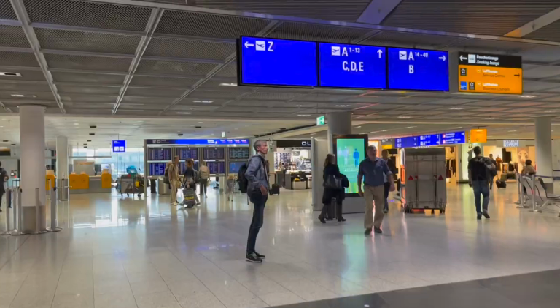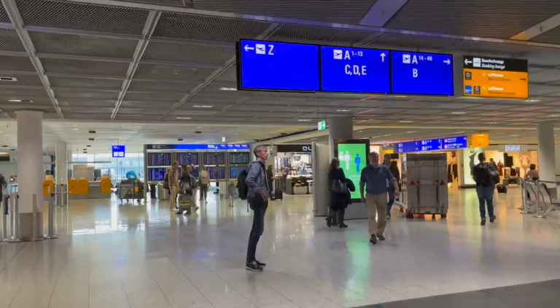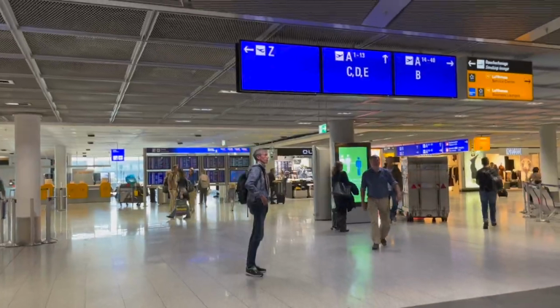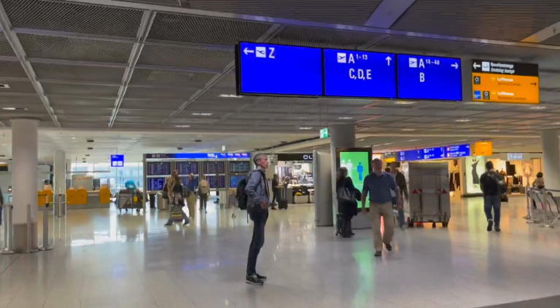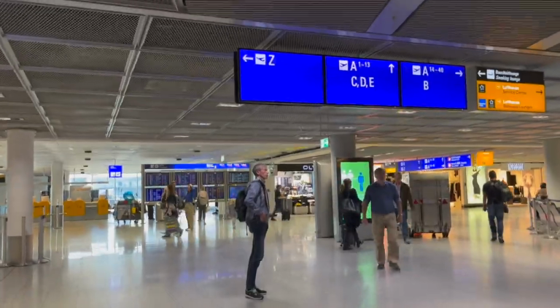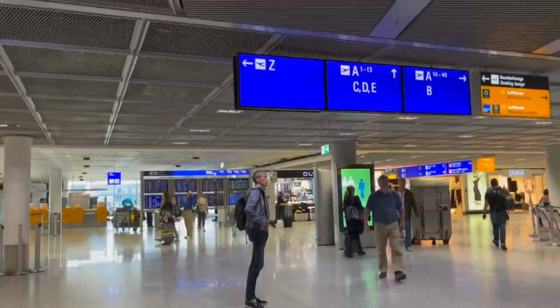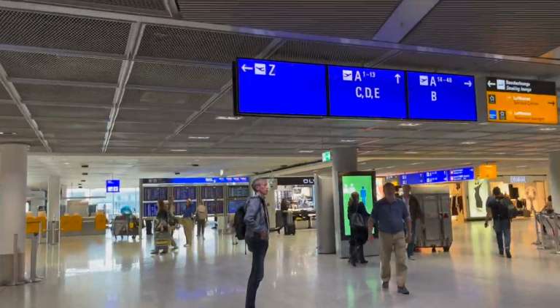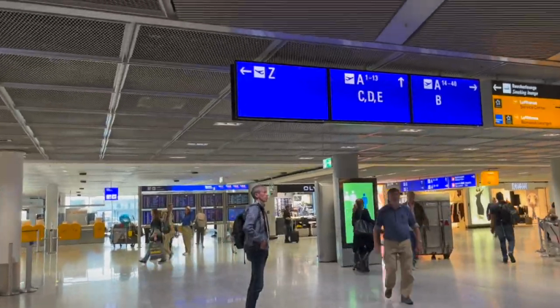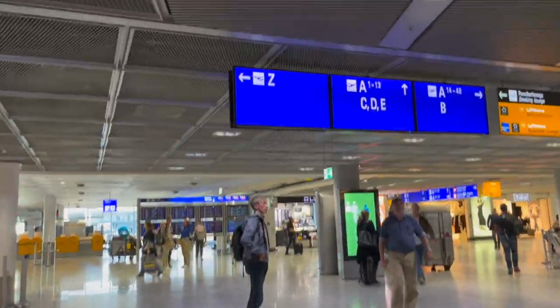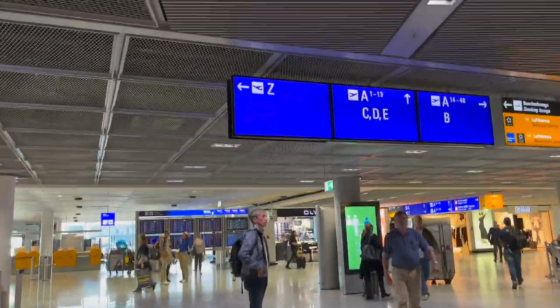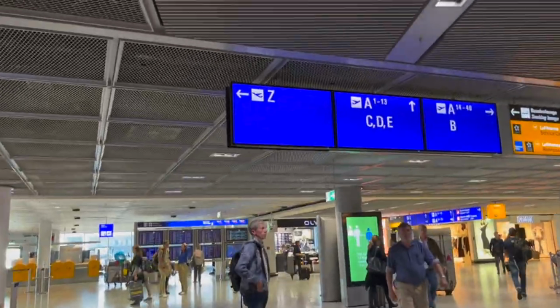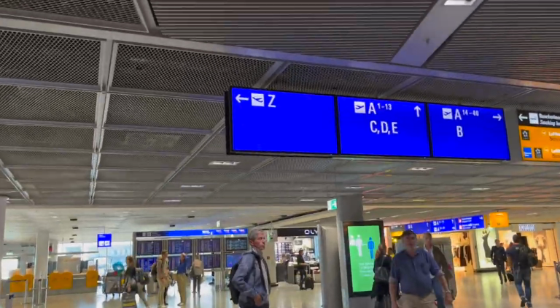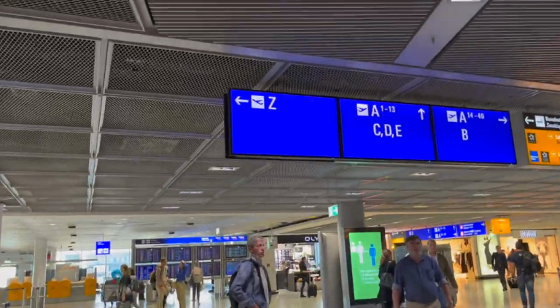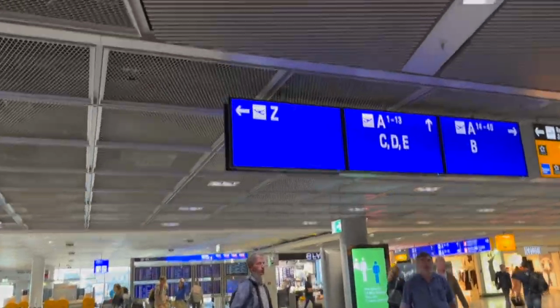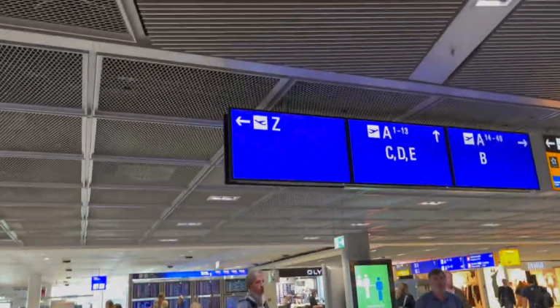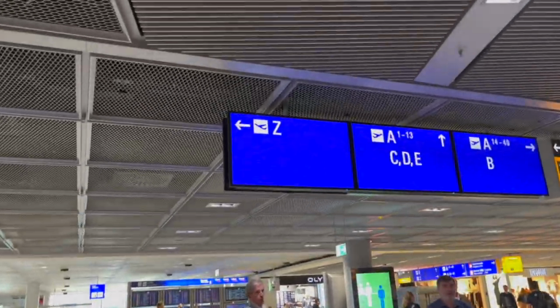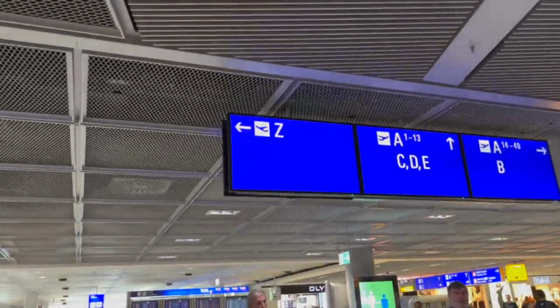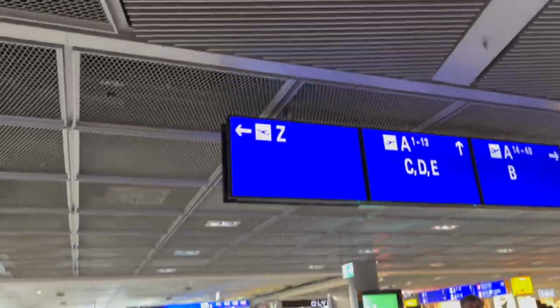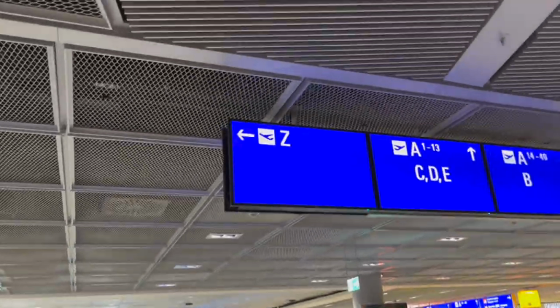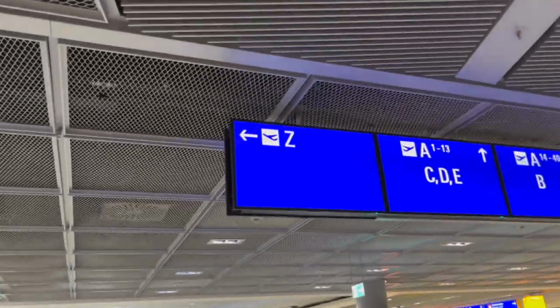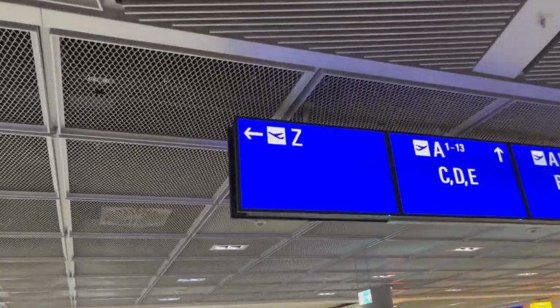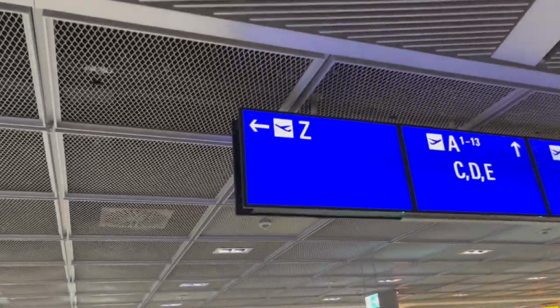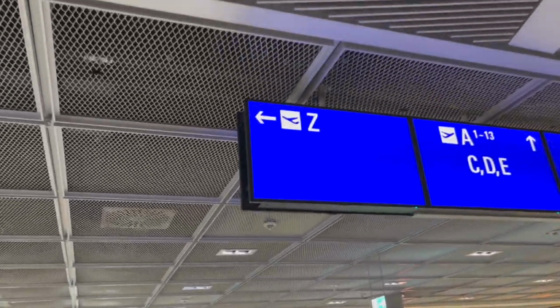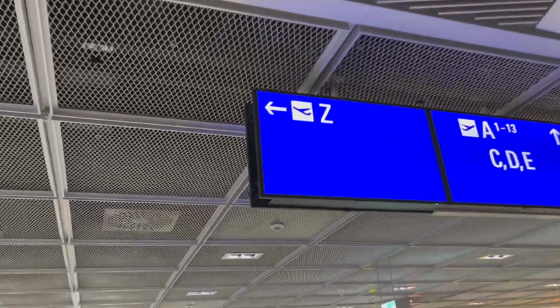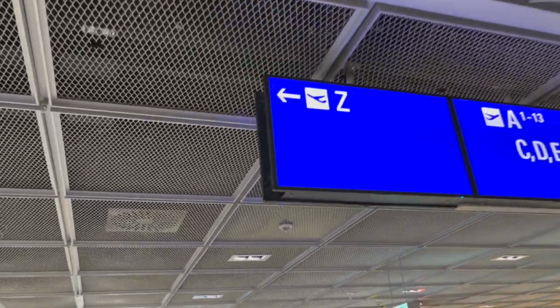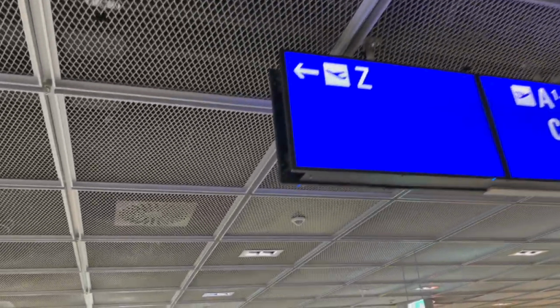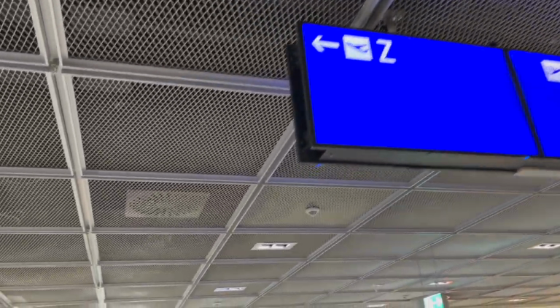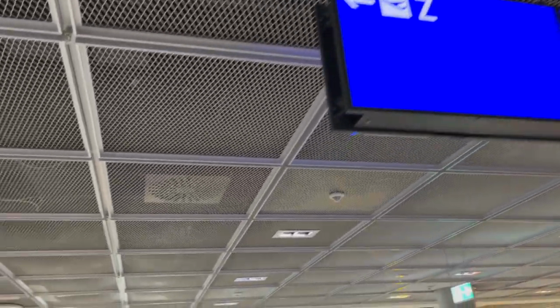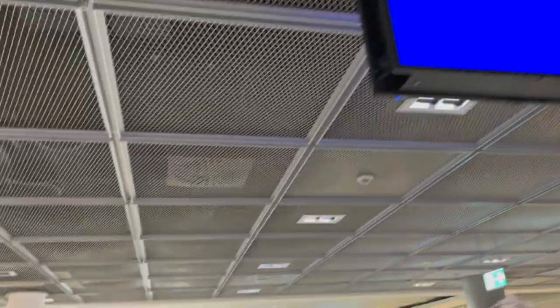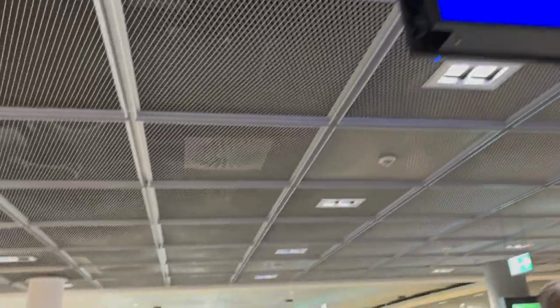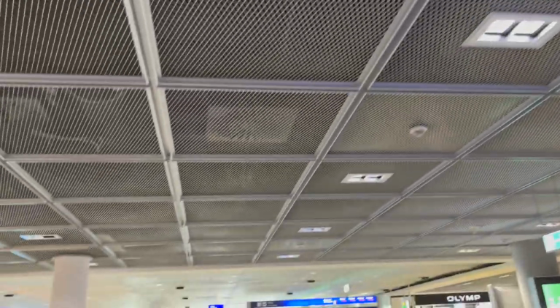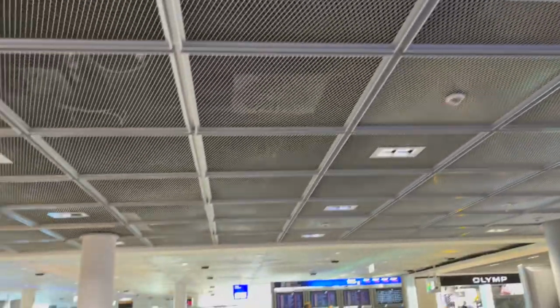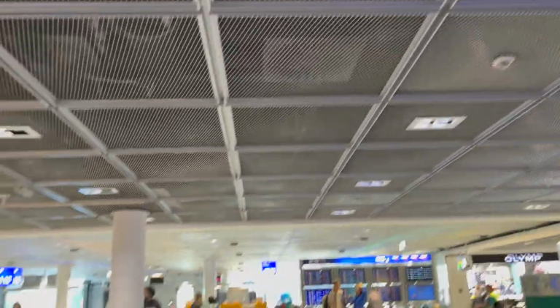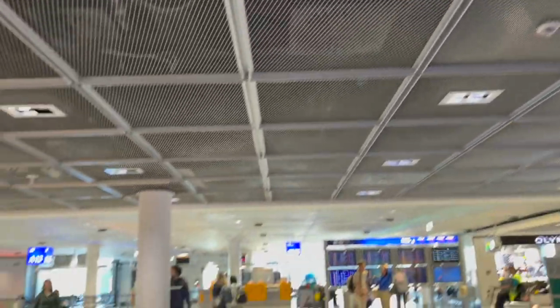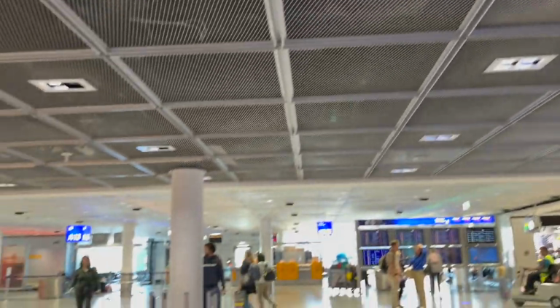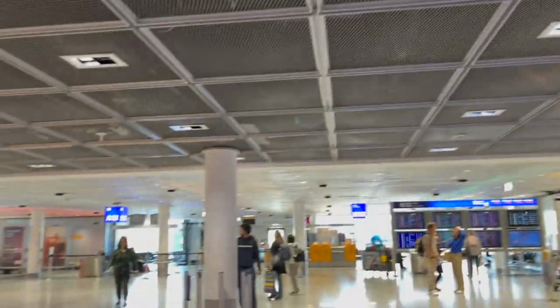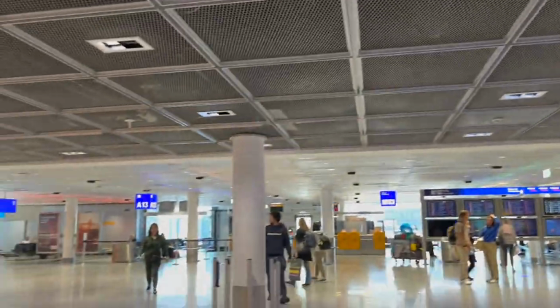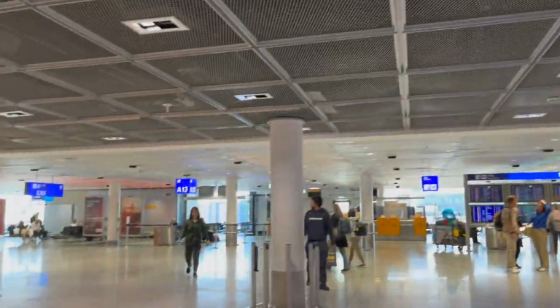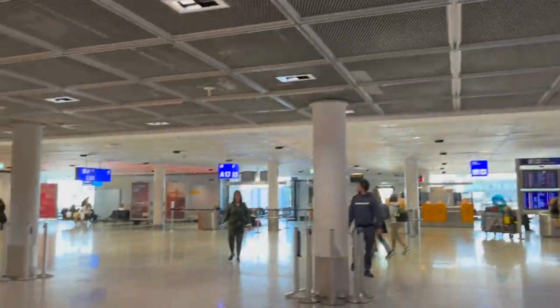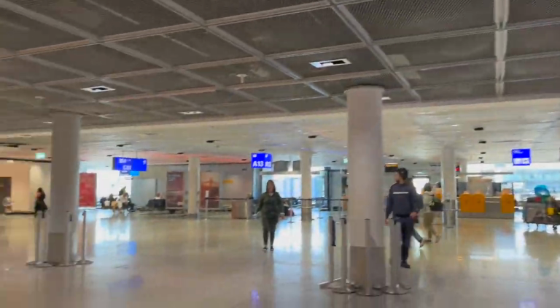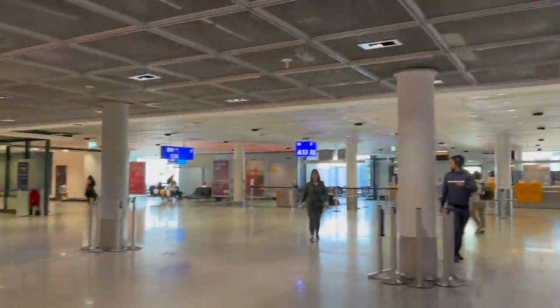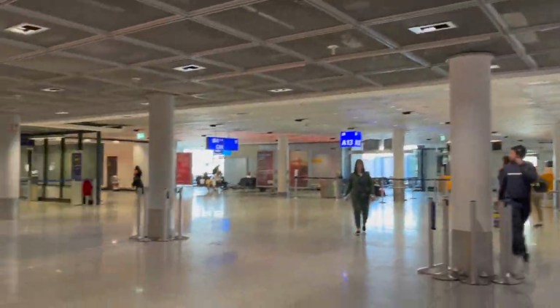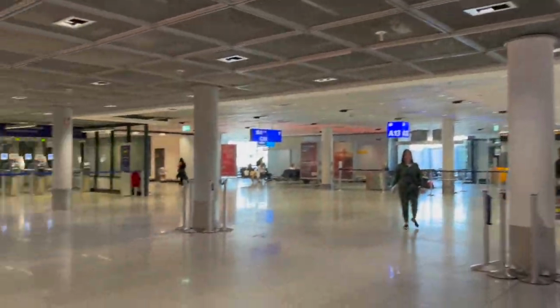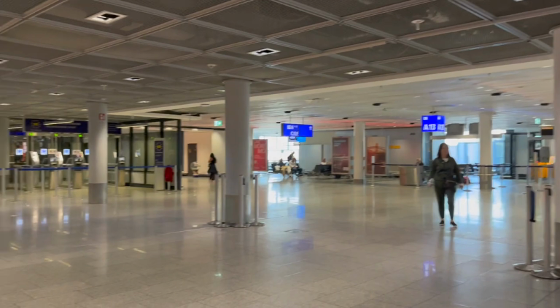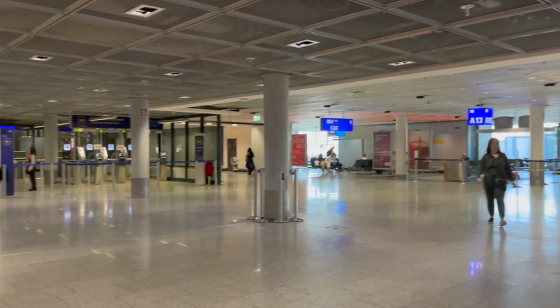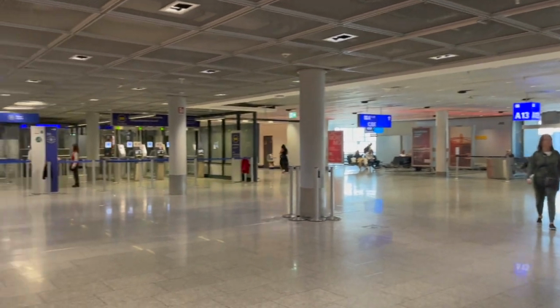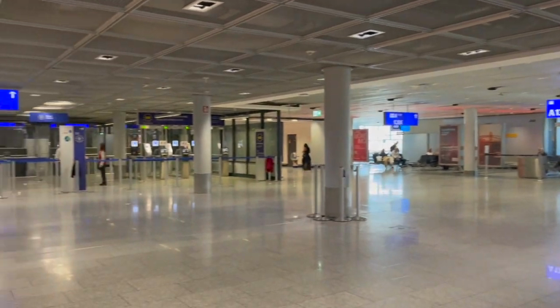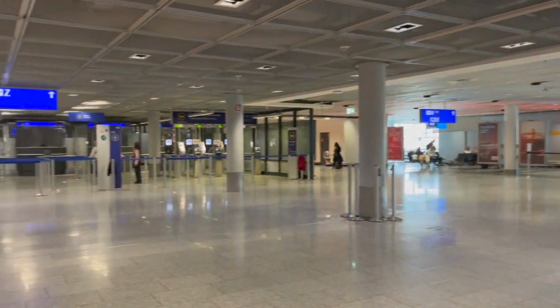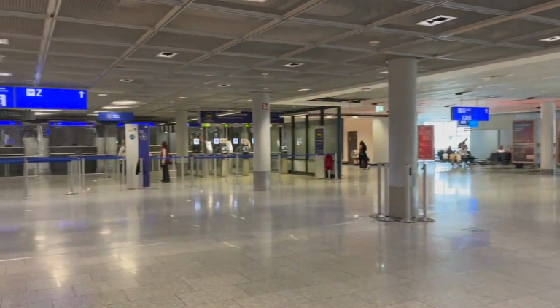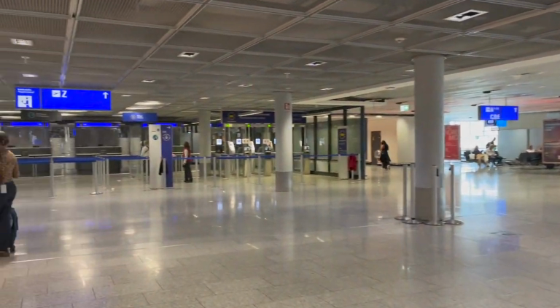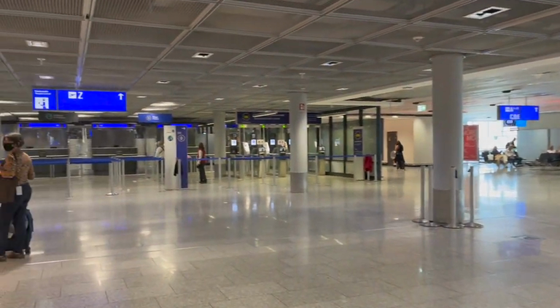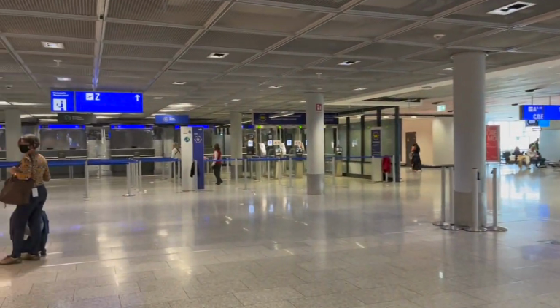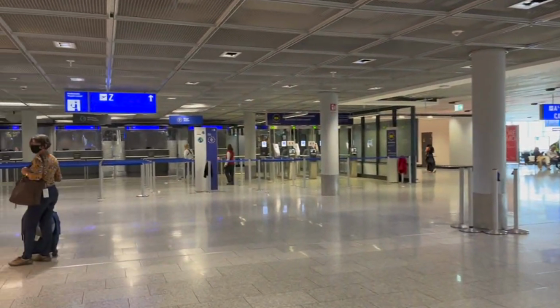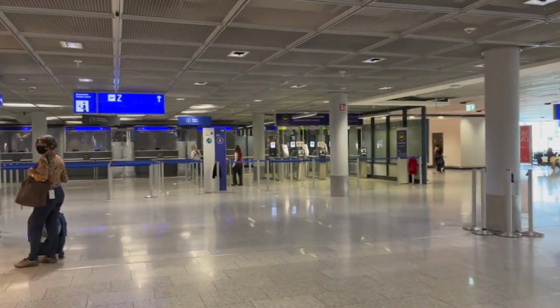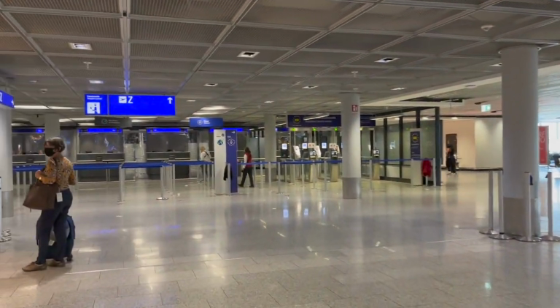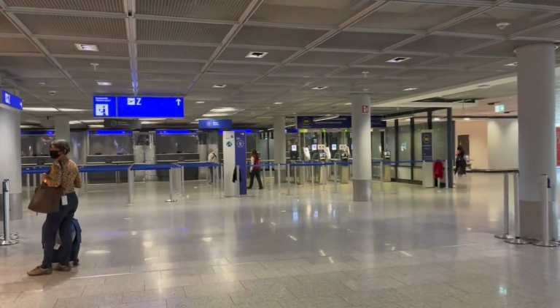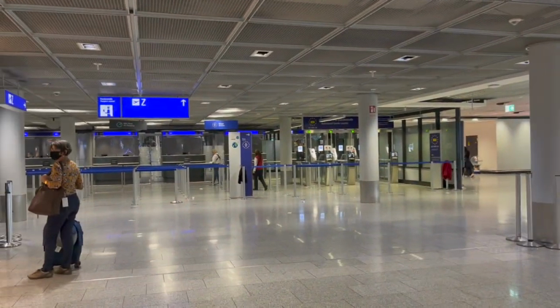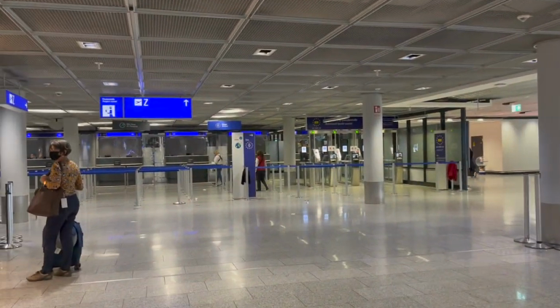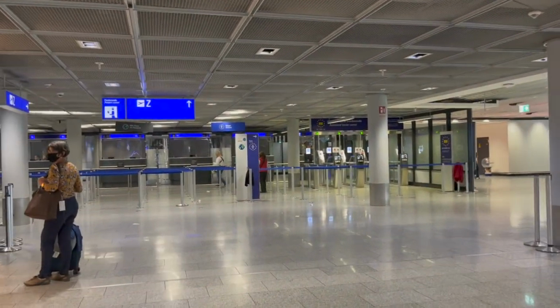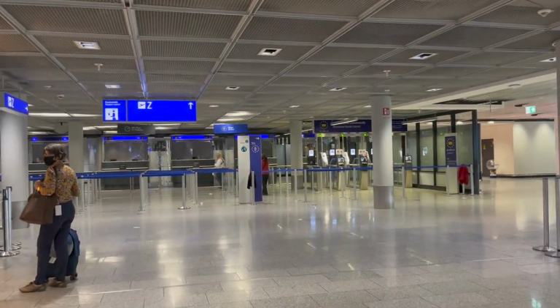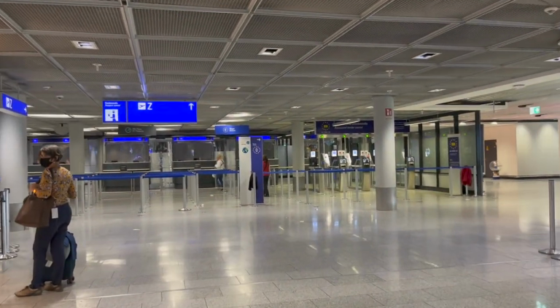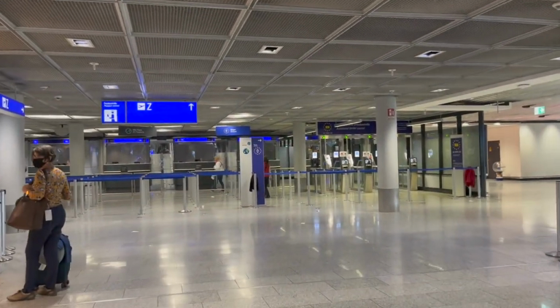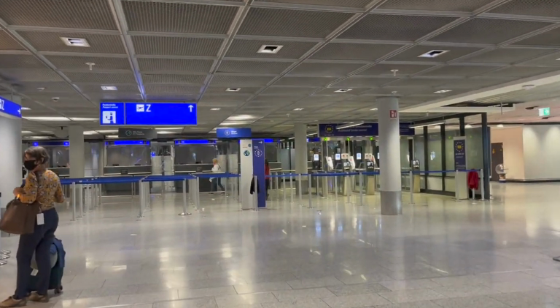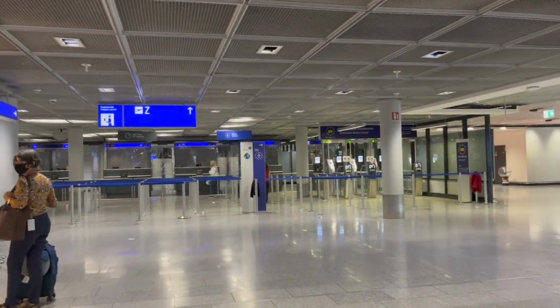Good afternoon from Frankfurt Flughafen. Today I'm transferring from the A to Z gates to catch my 5 o'clock flight to Washington DC.